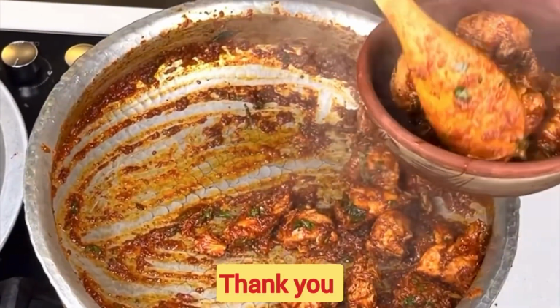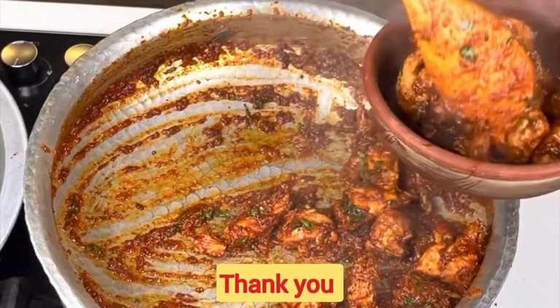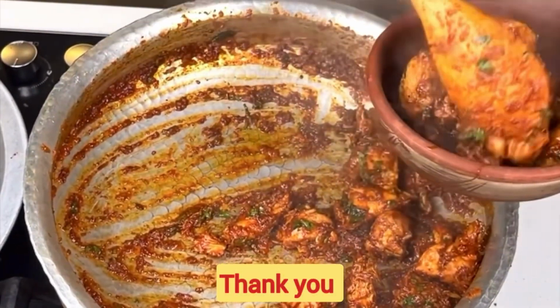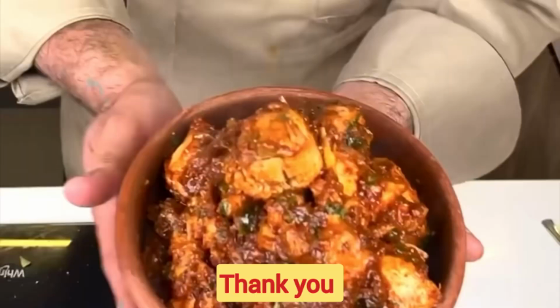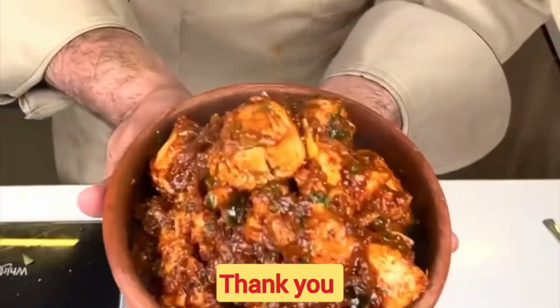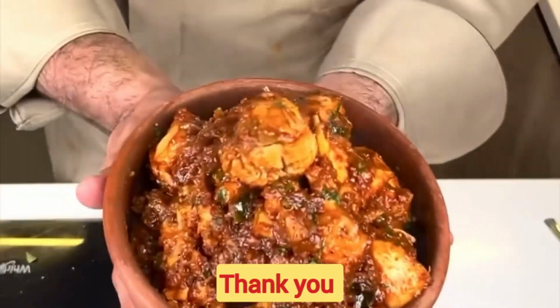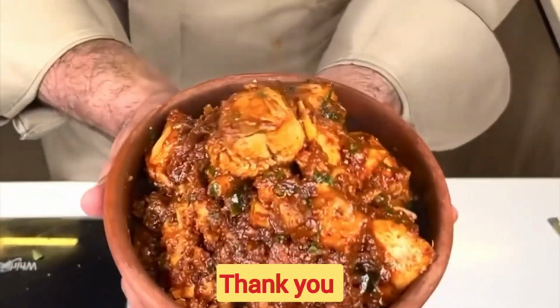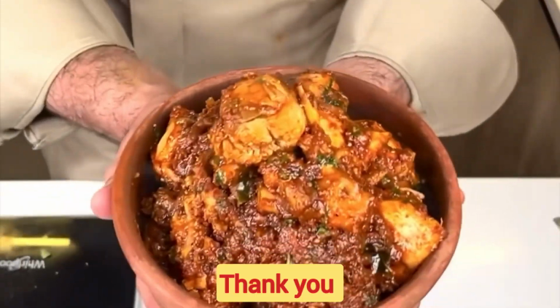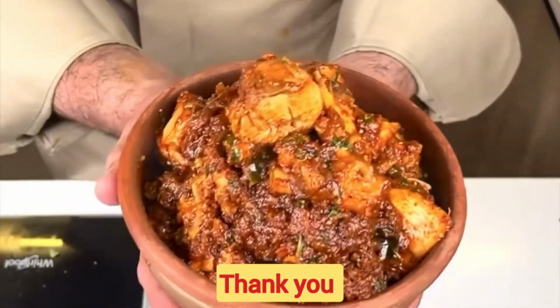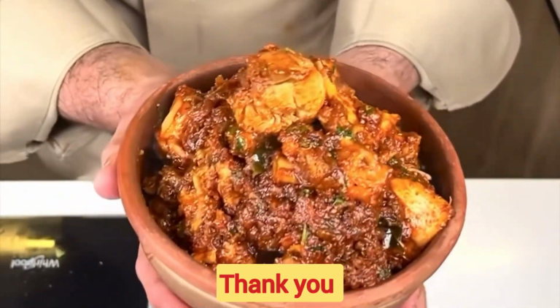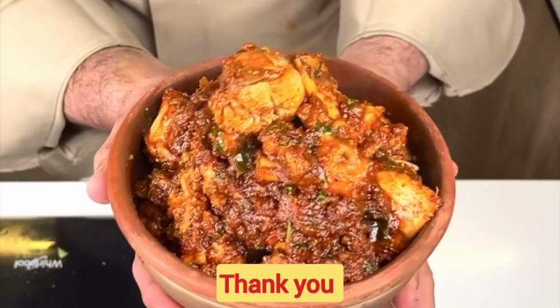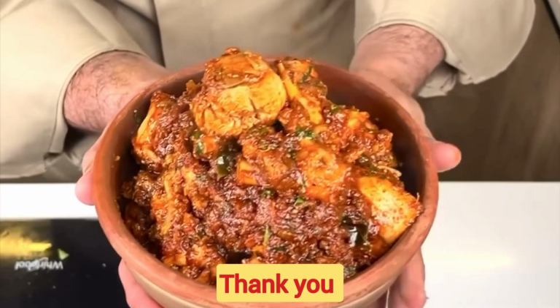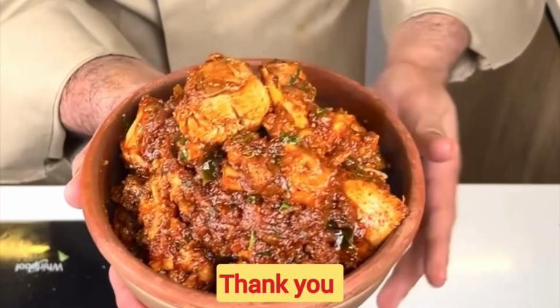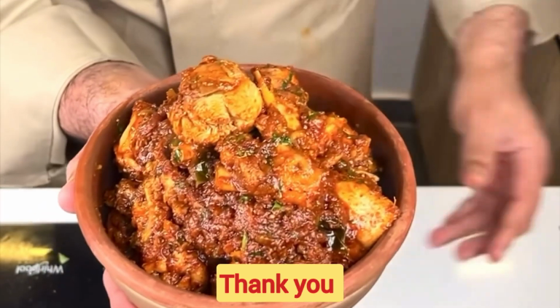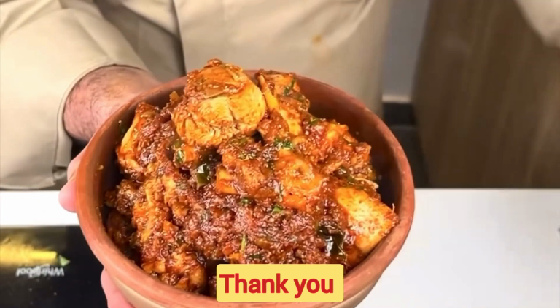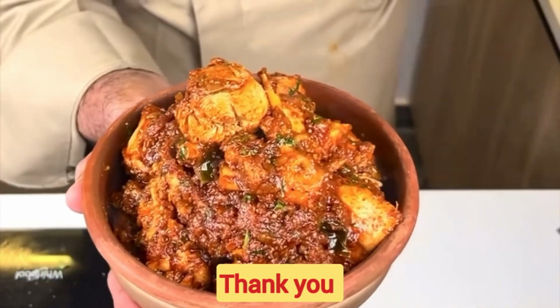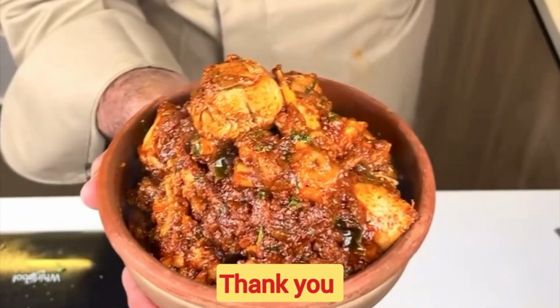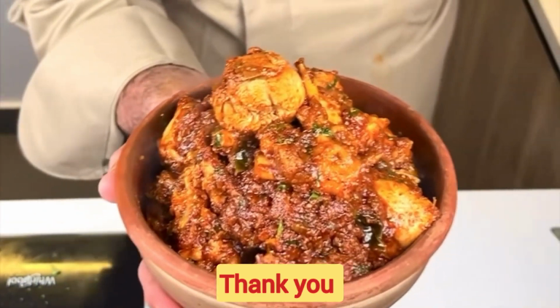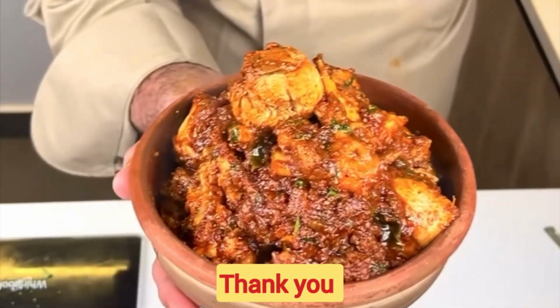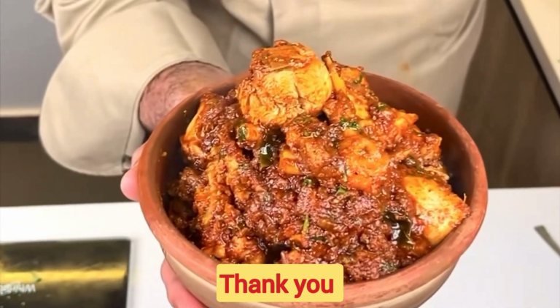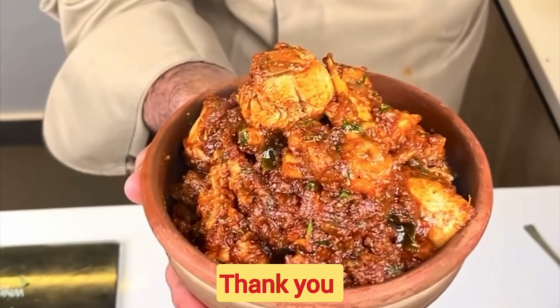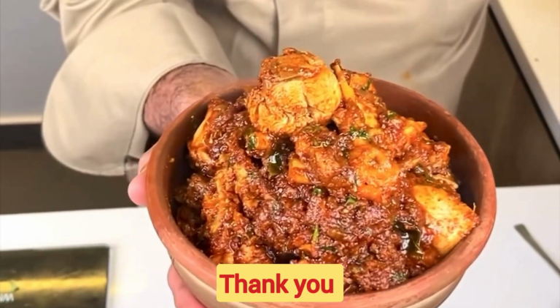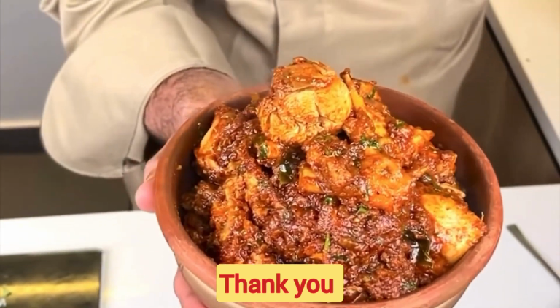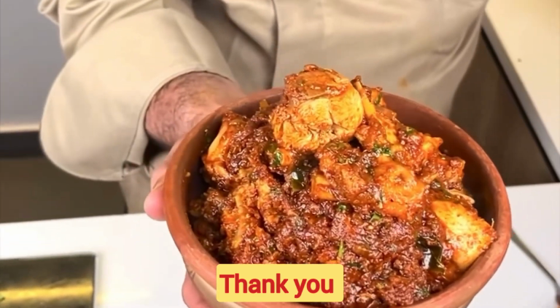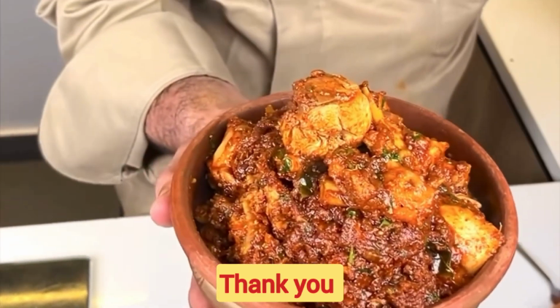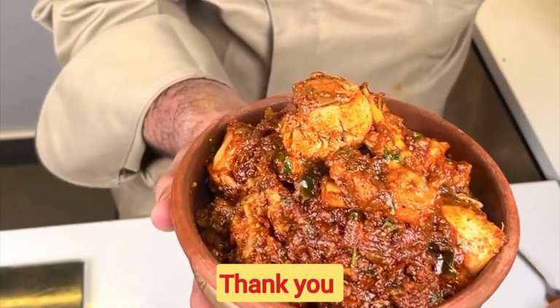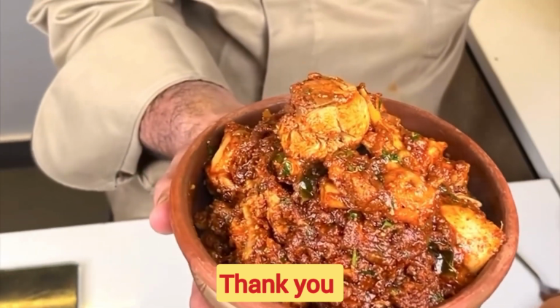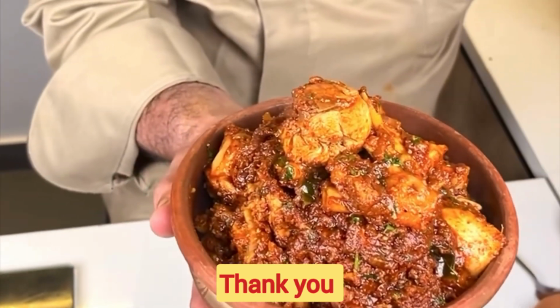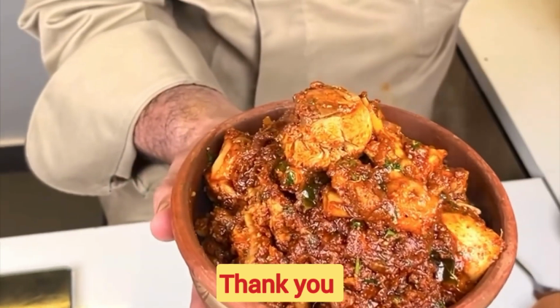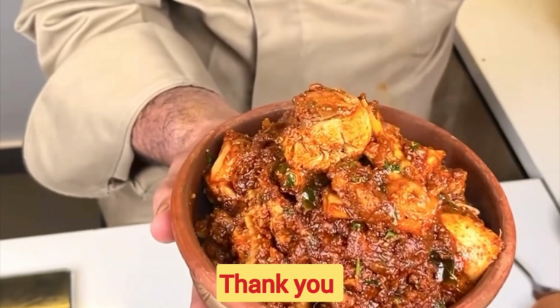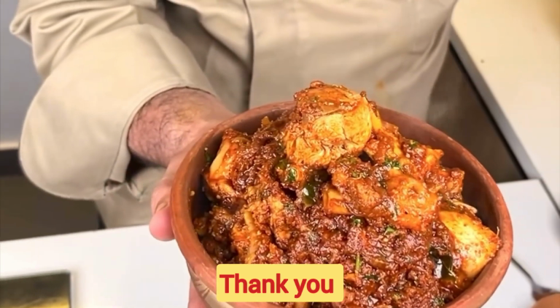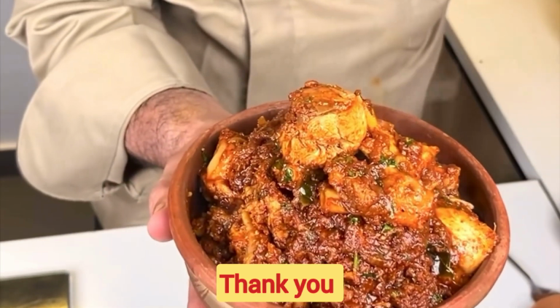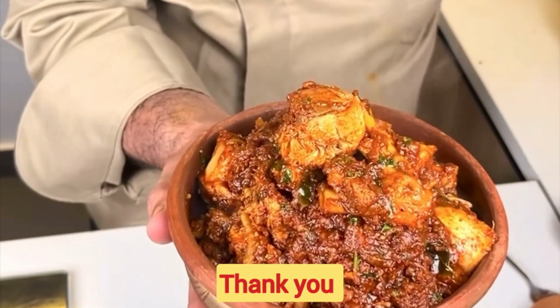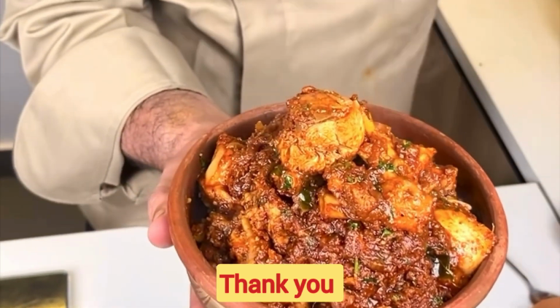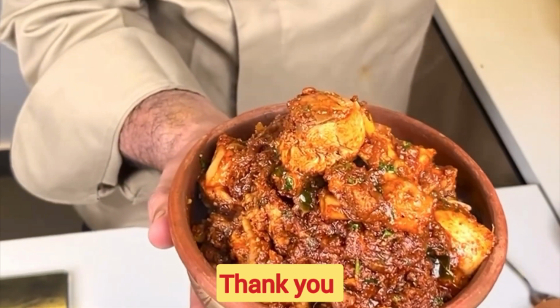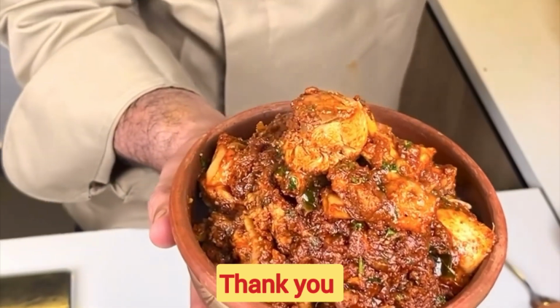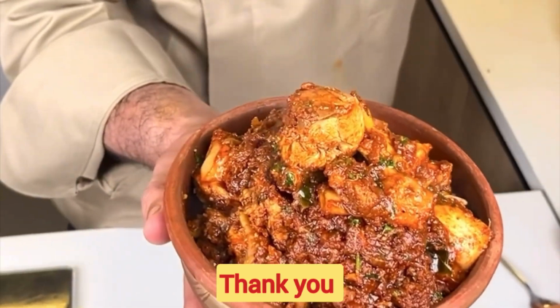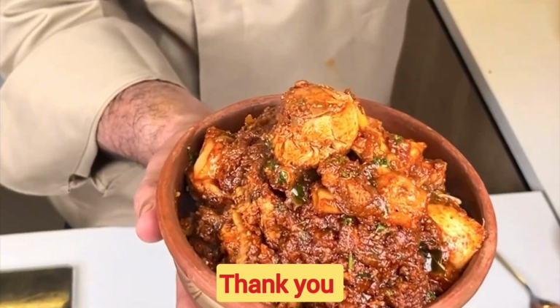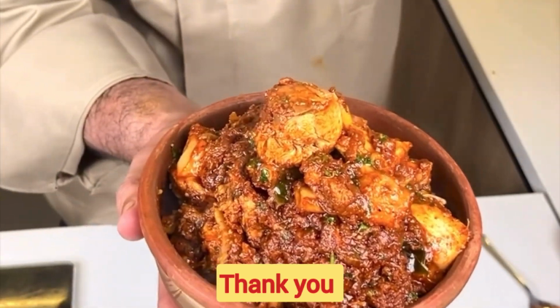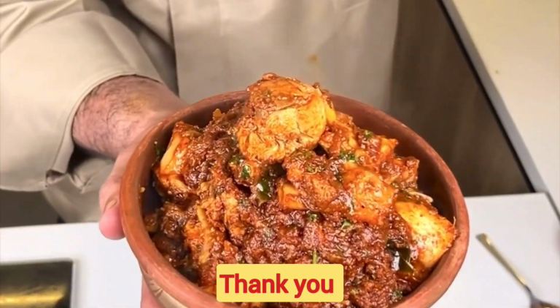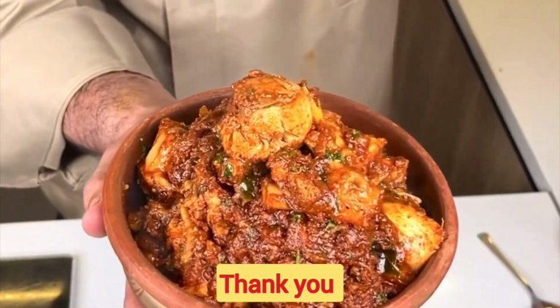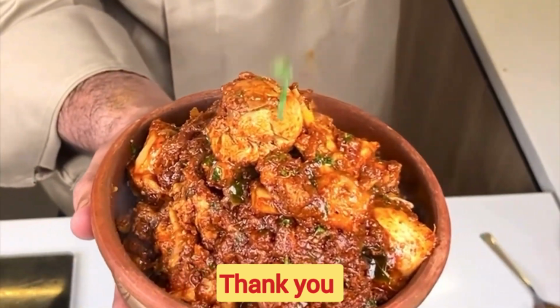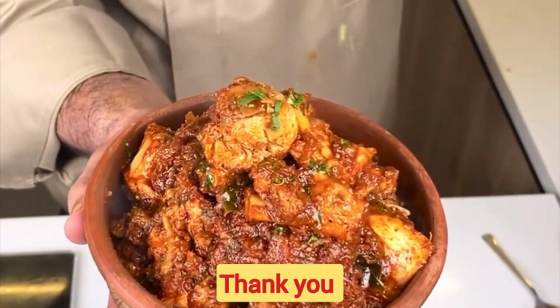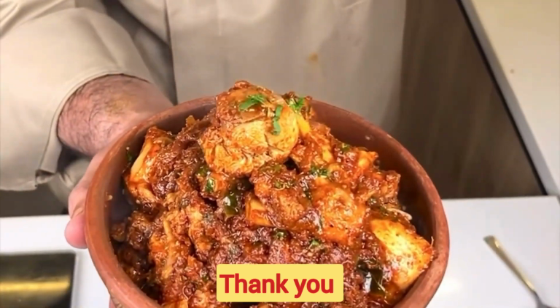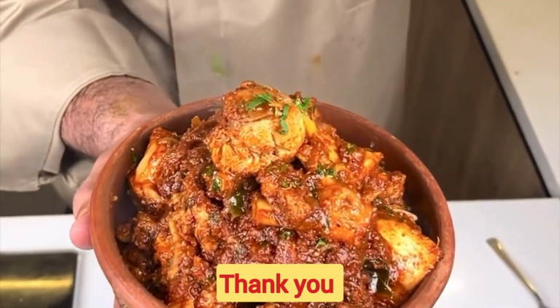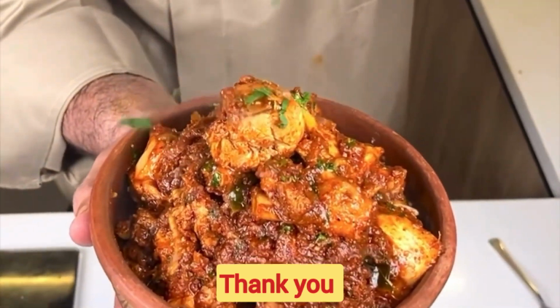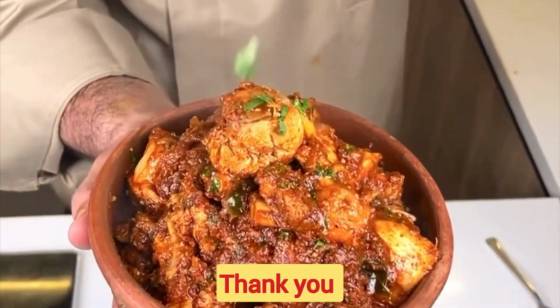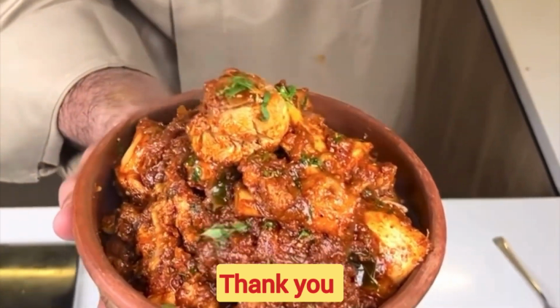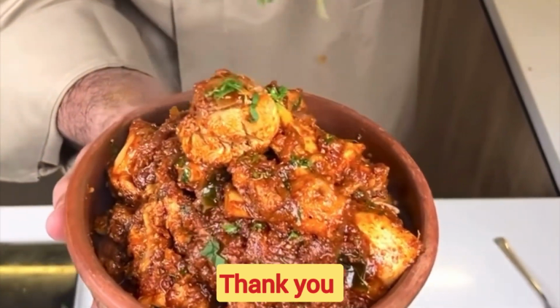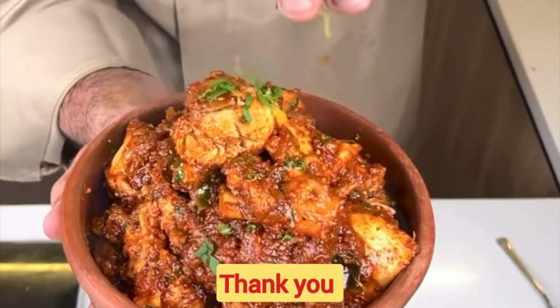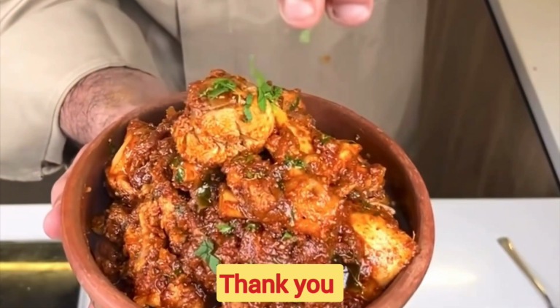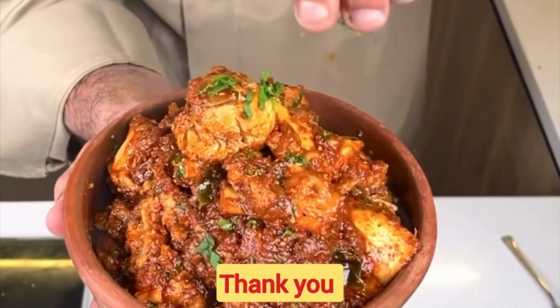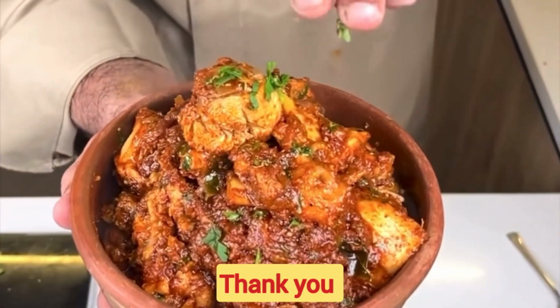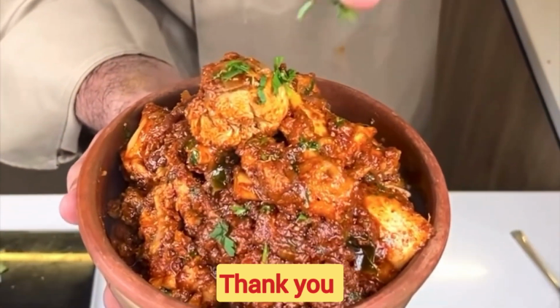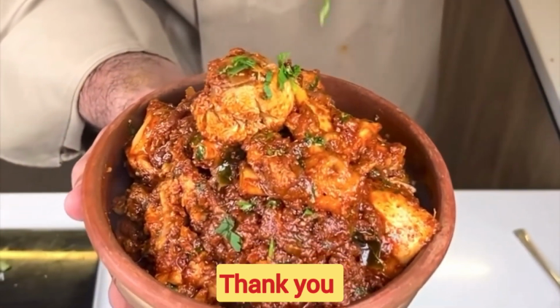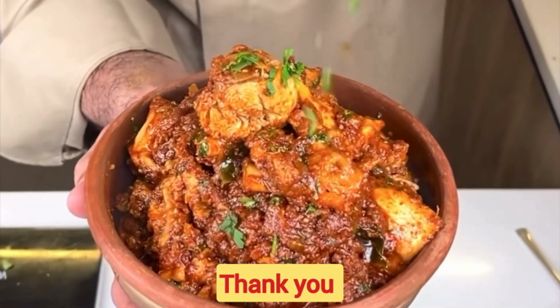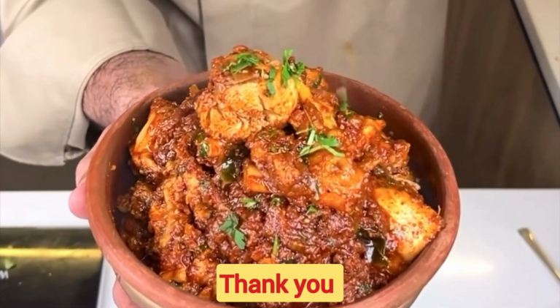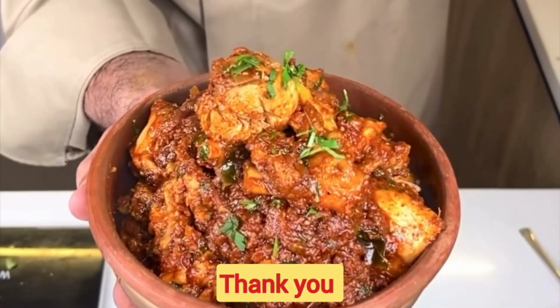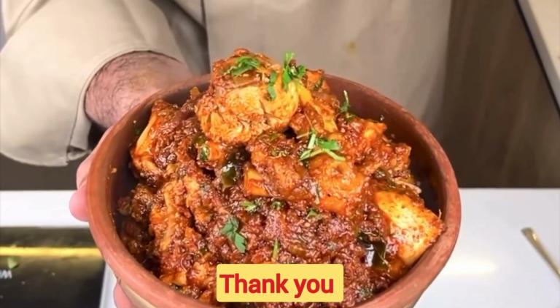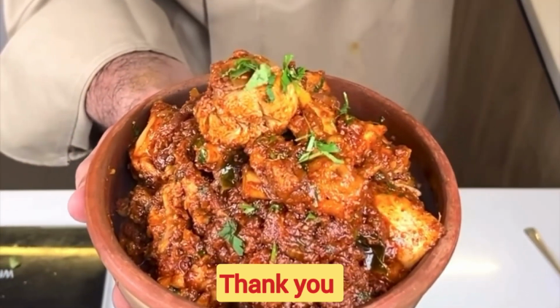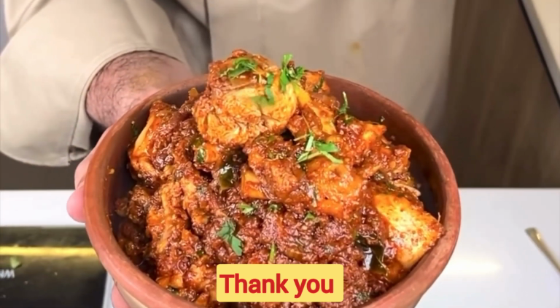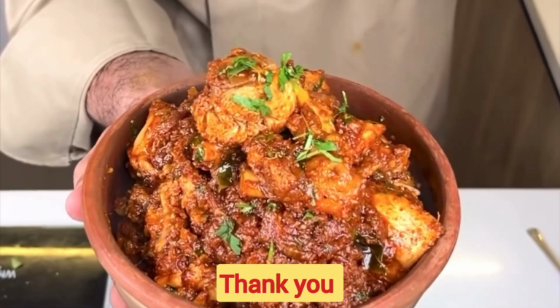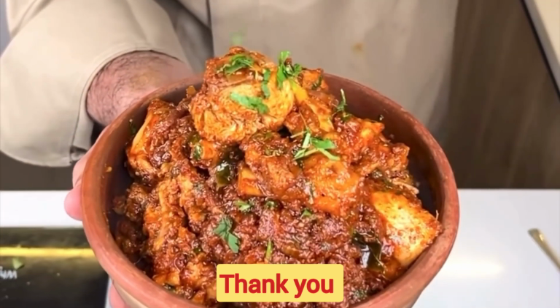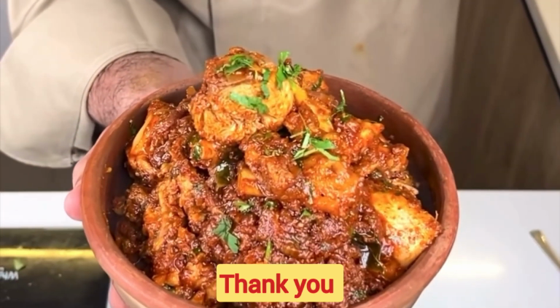Now we will serve it. Our chicken is ready to serve. If you like this video, please like it, share it, and subscribe.